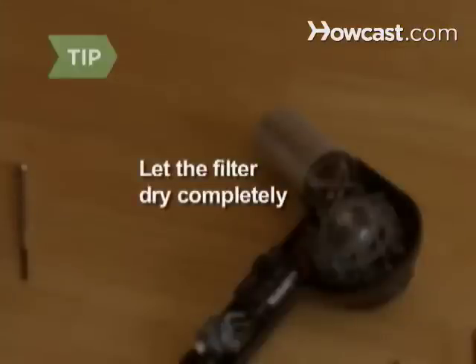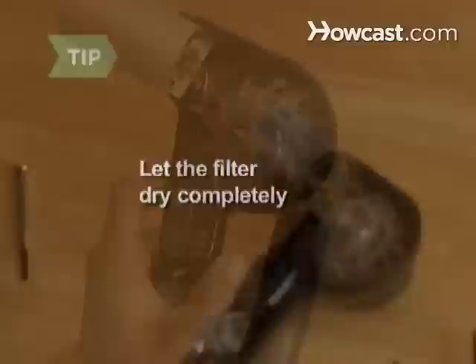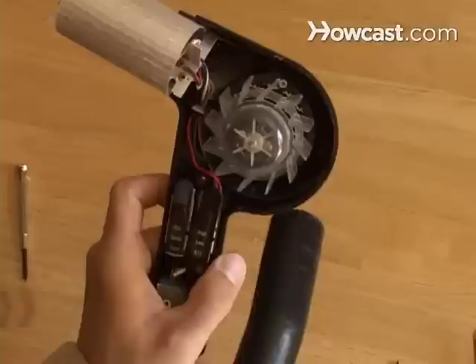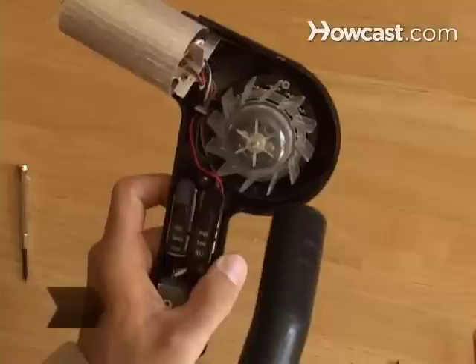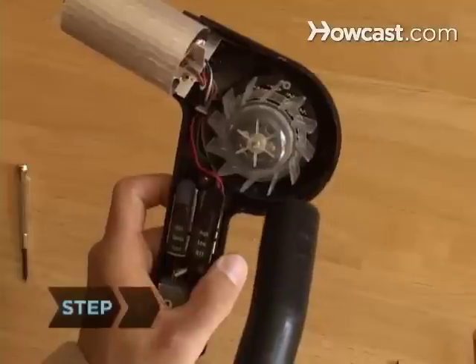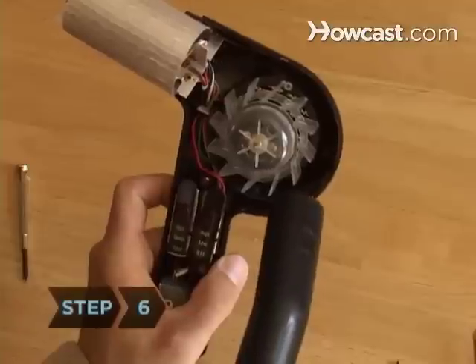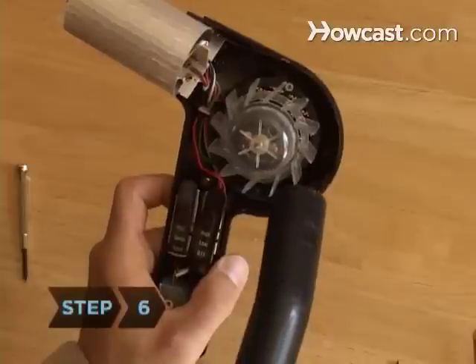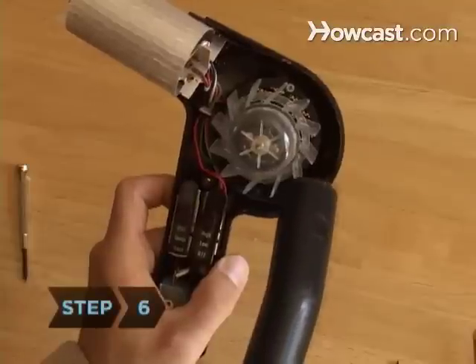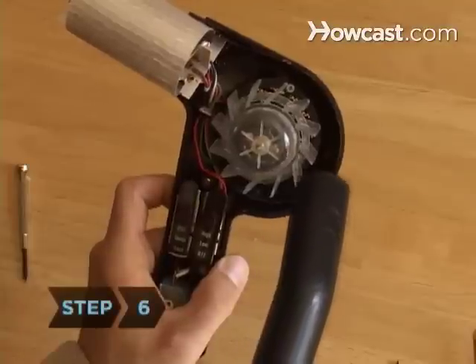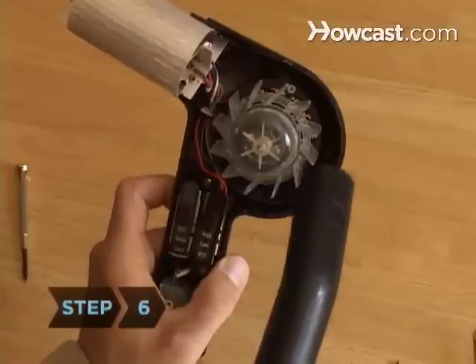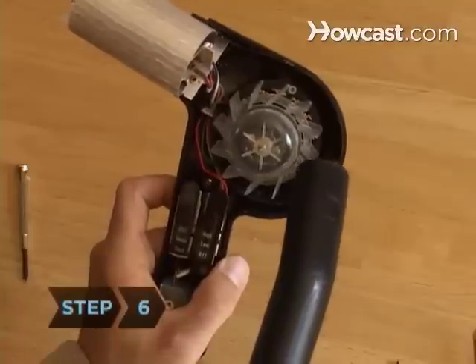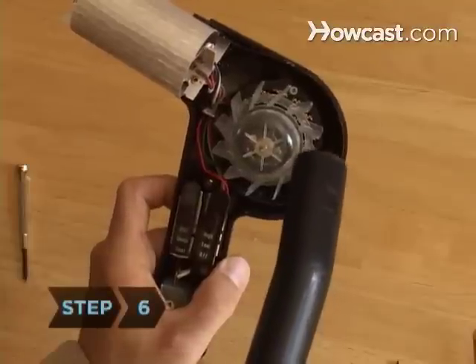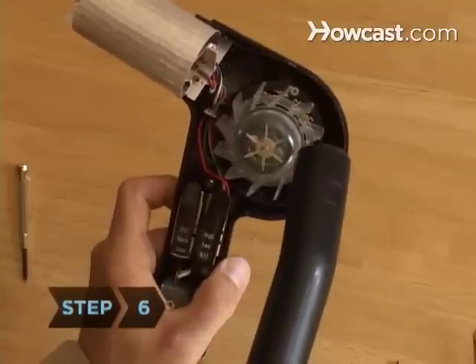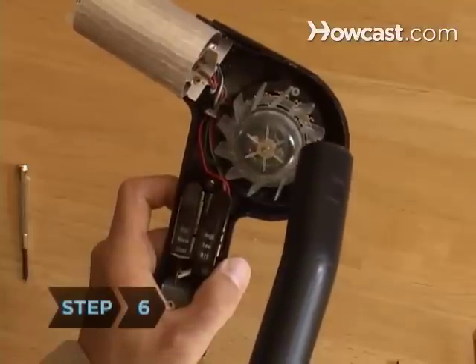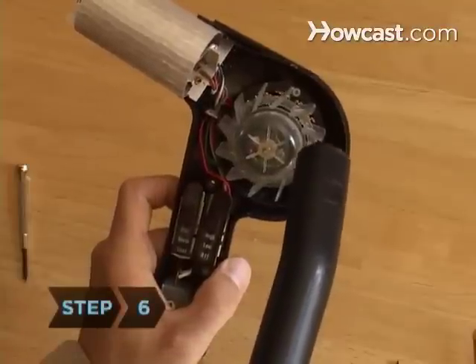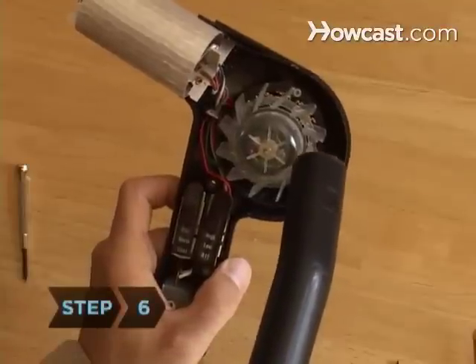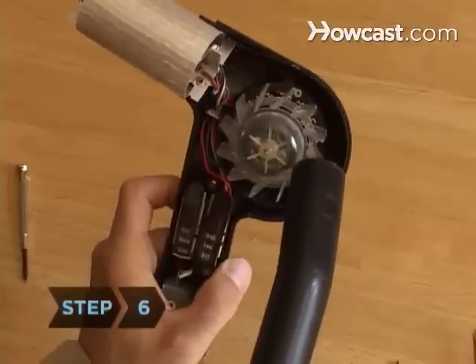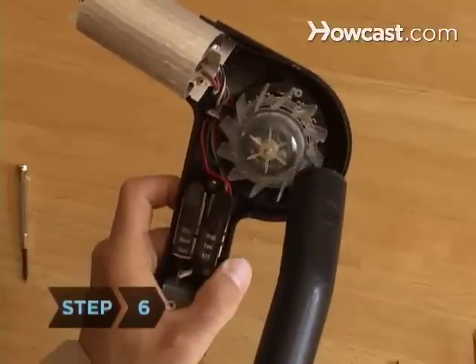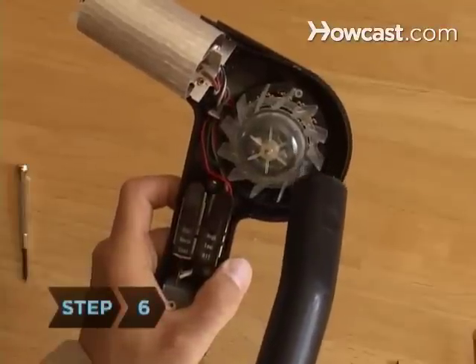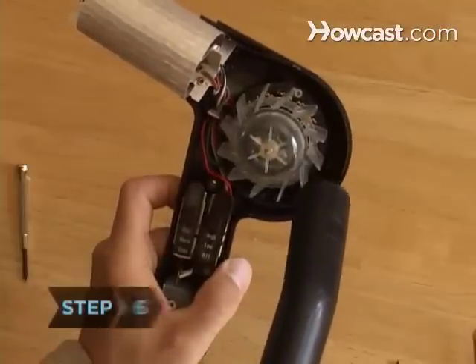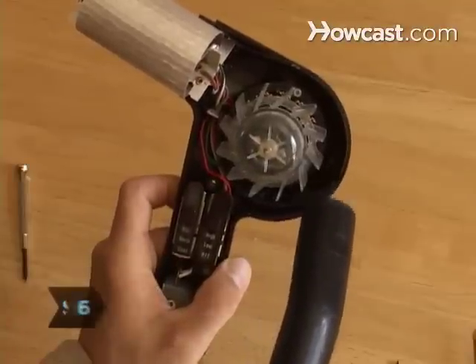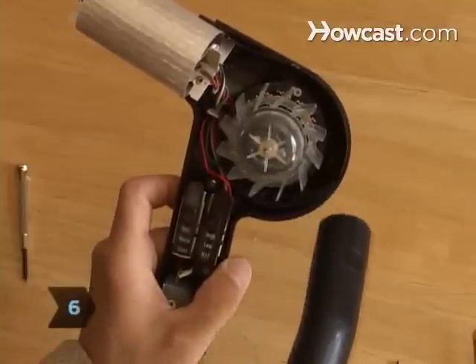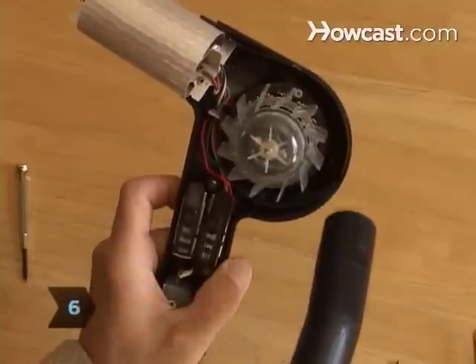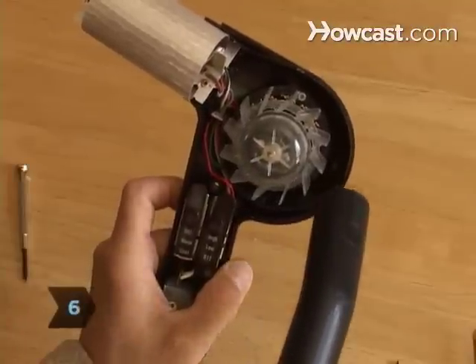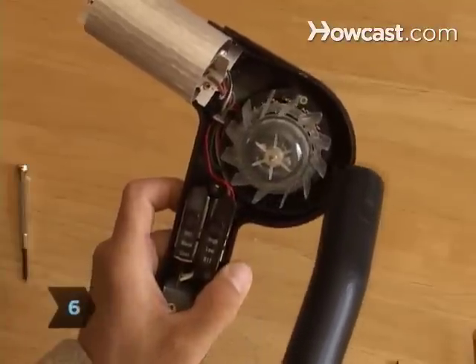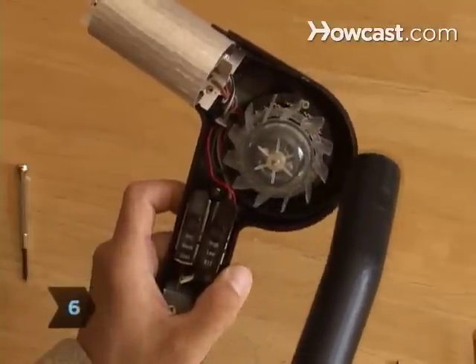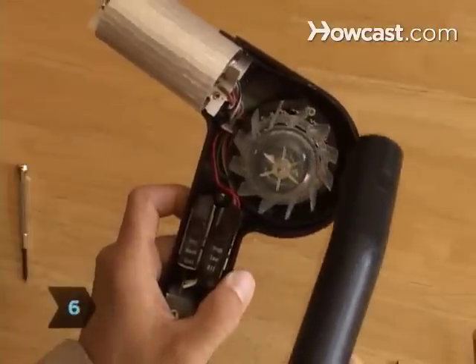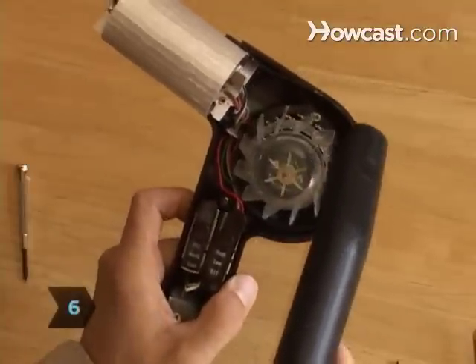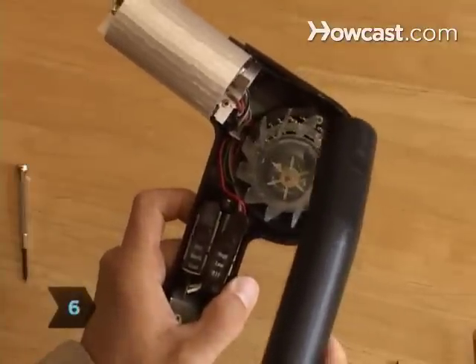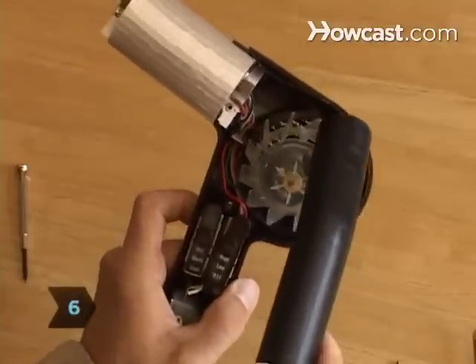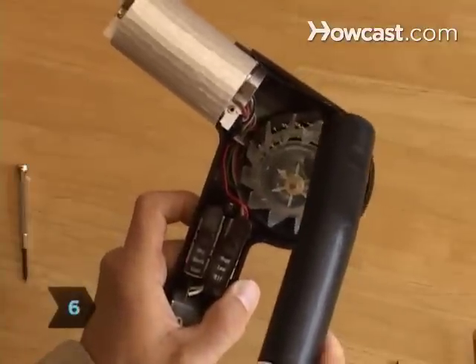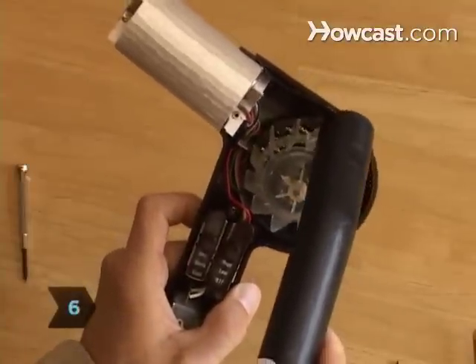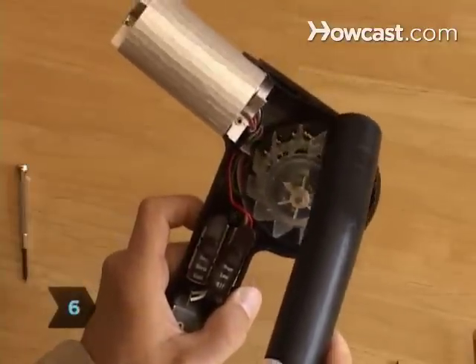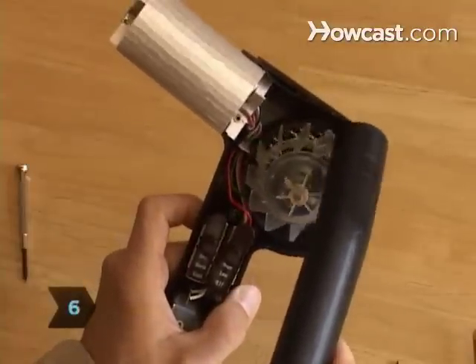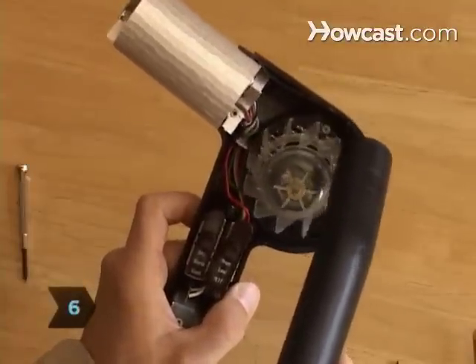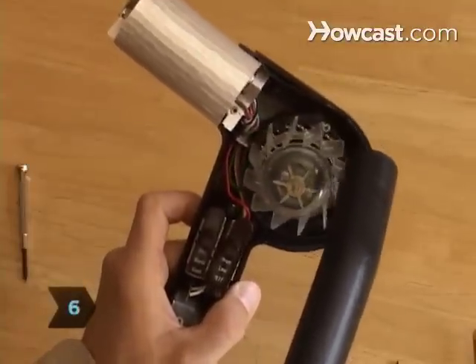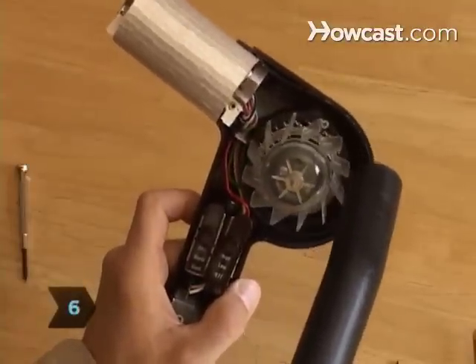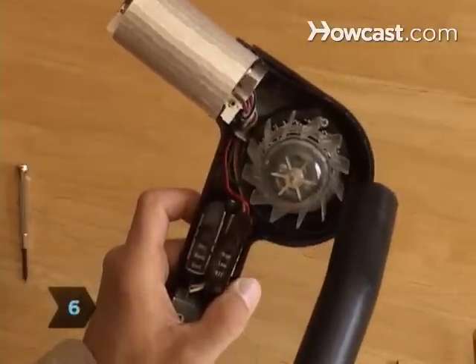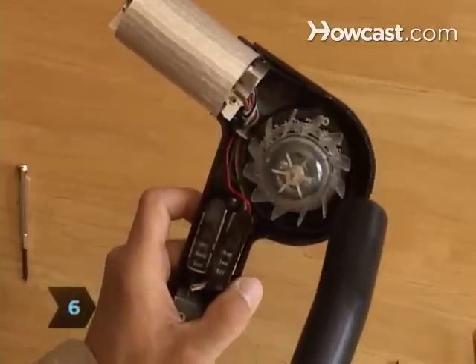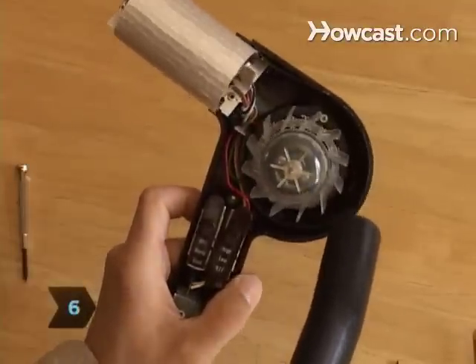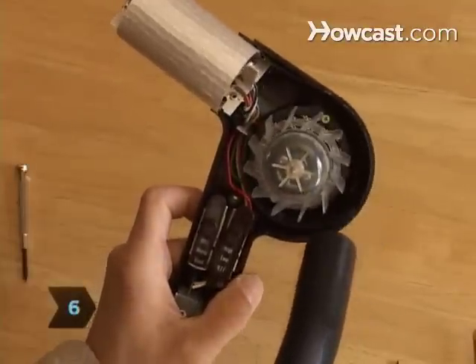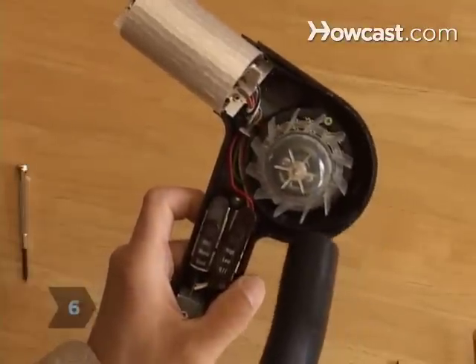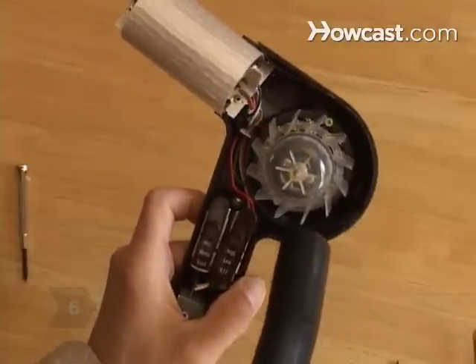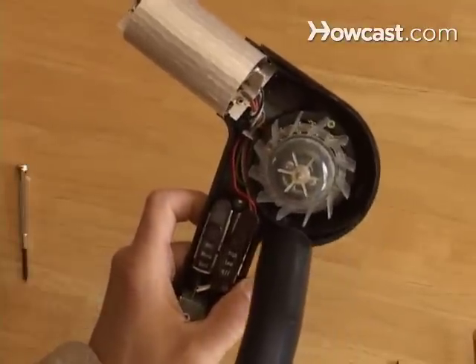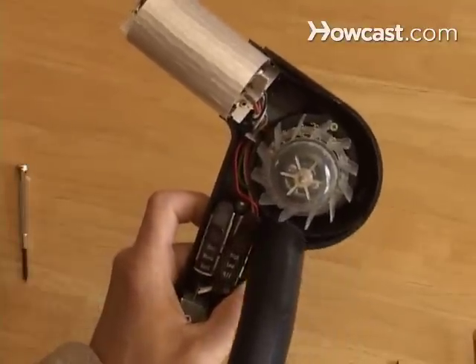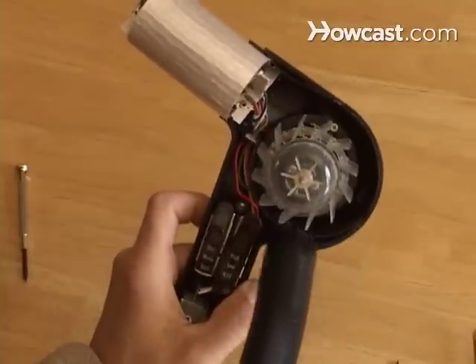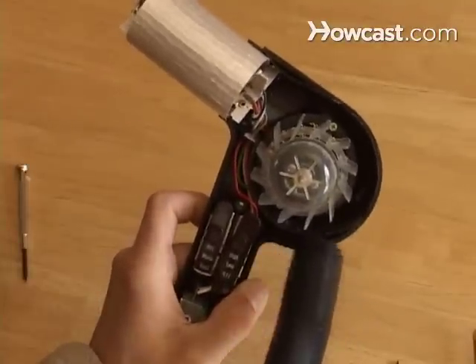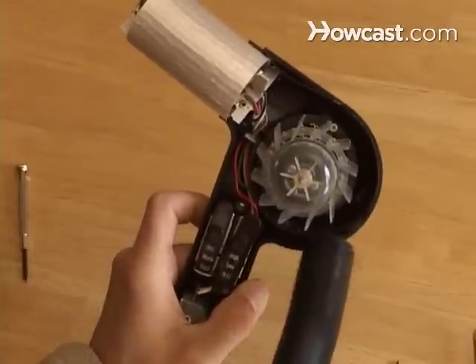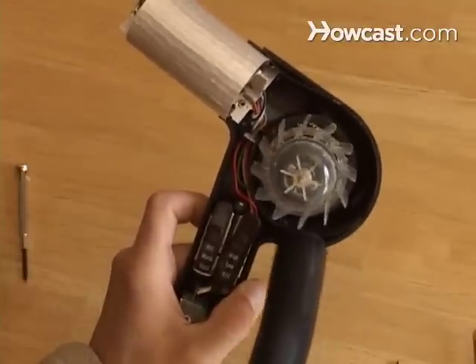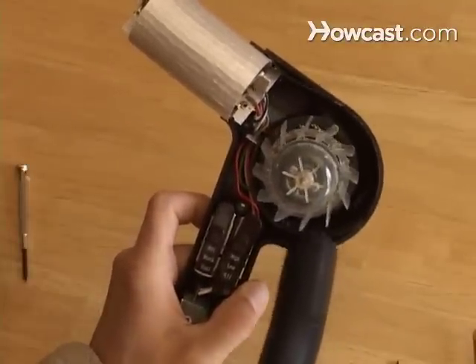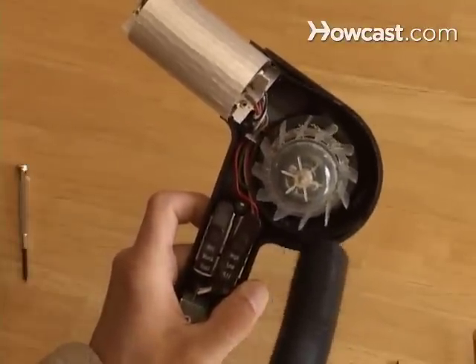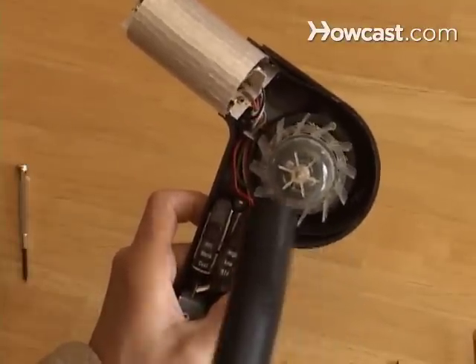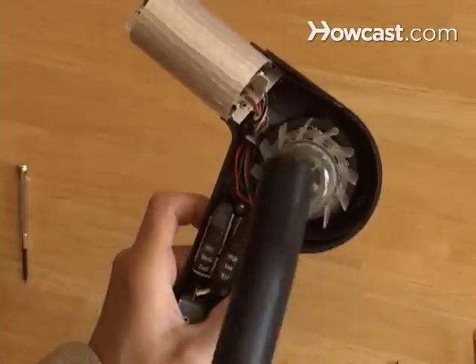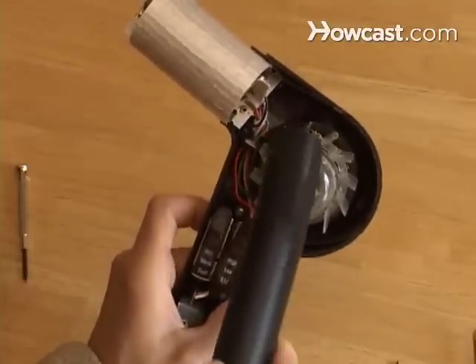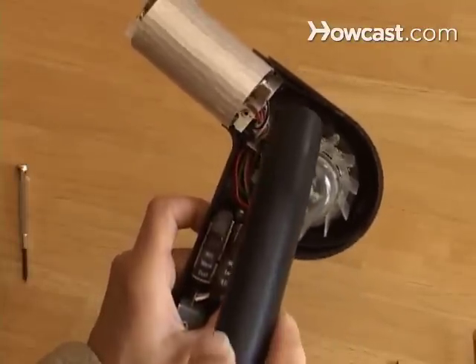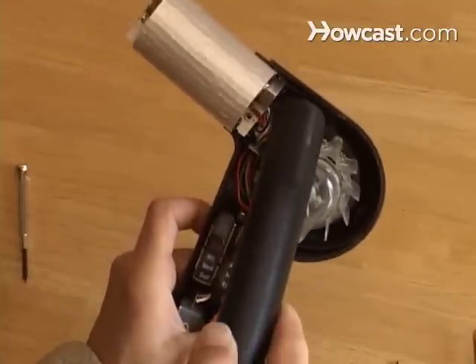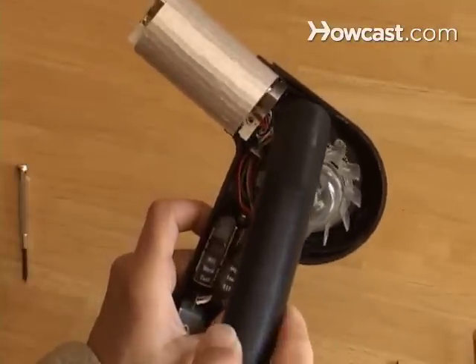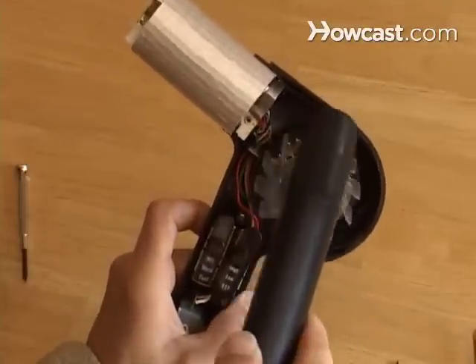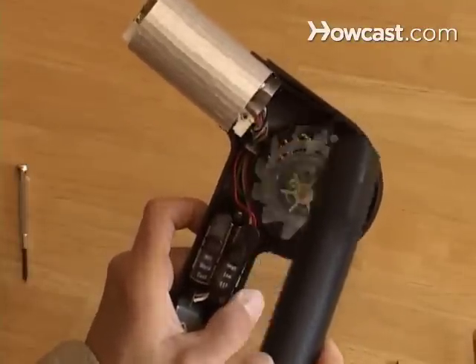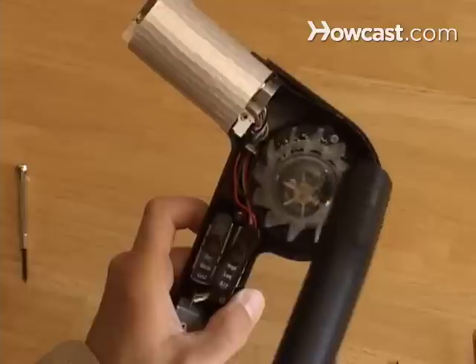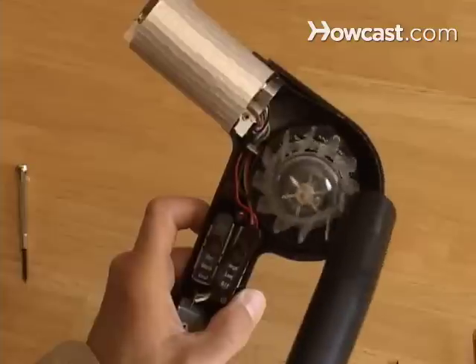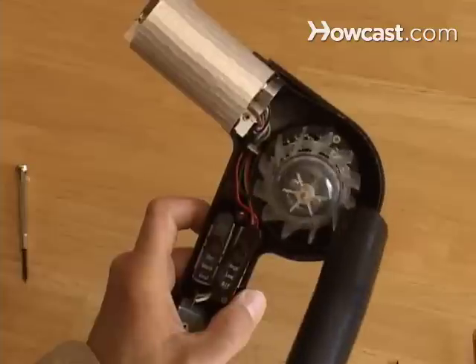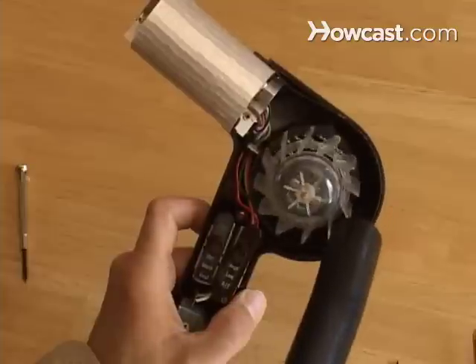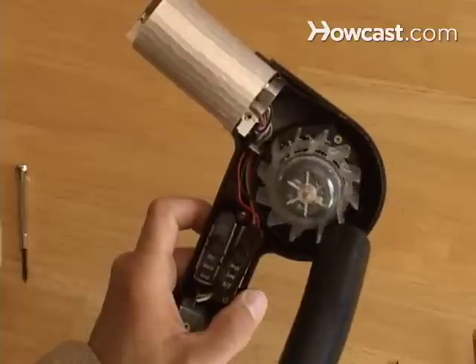Step 6: Use the hose attachment to vacuum side vents, grills, and, if you removed the grills, inside the dryer where lint is visible.